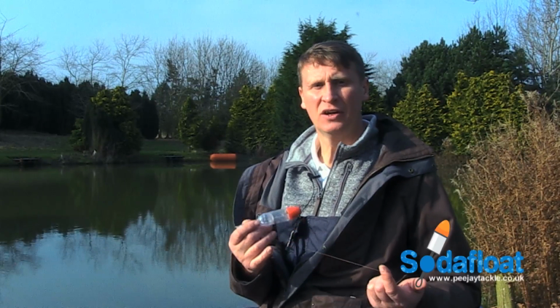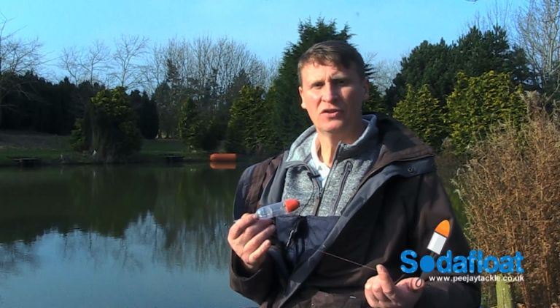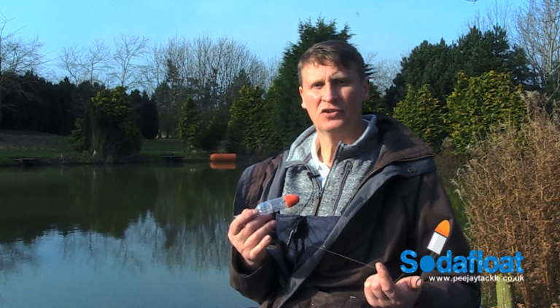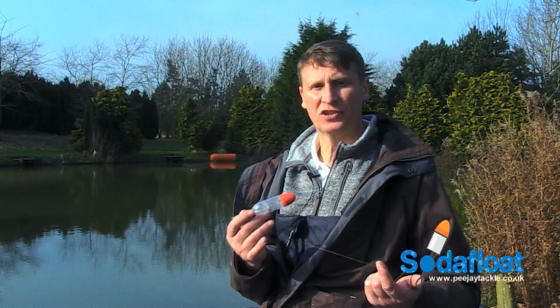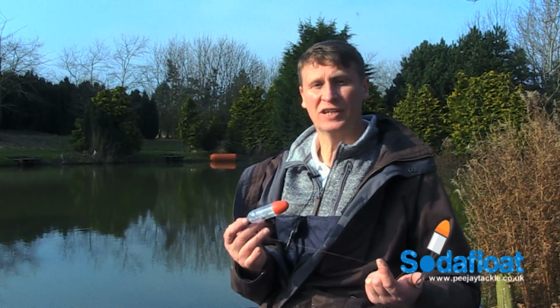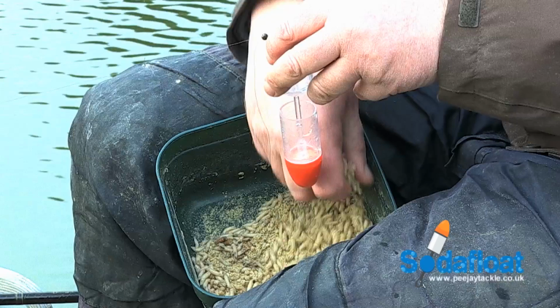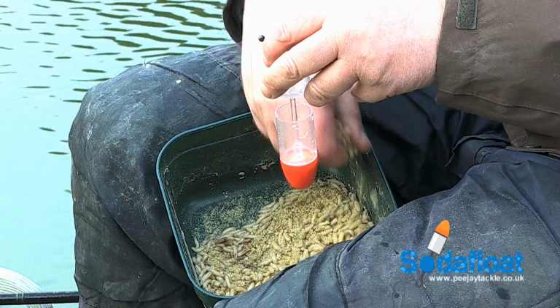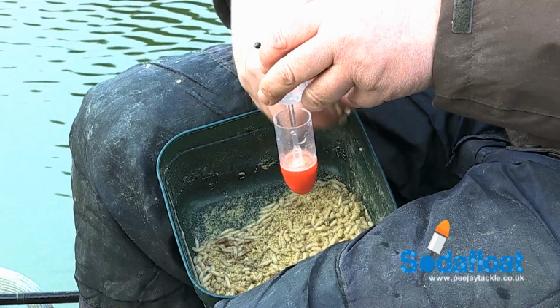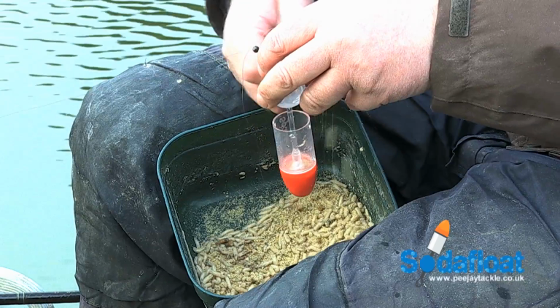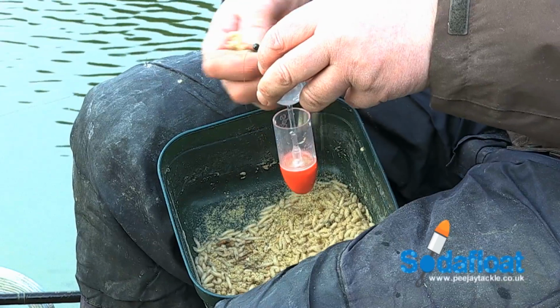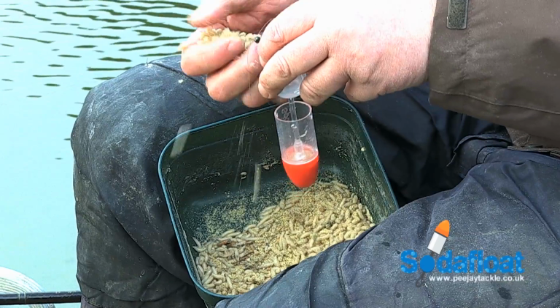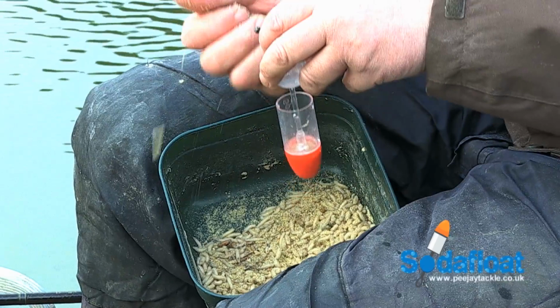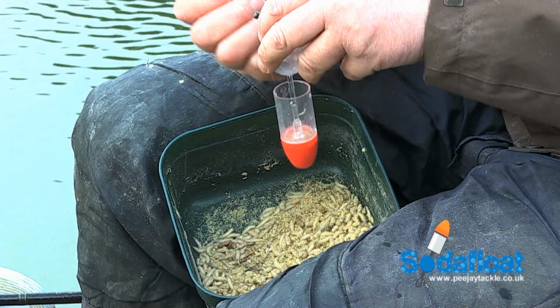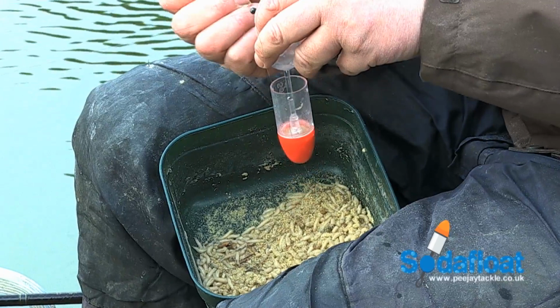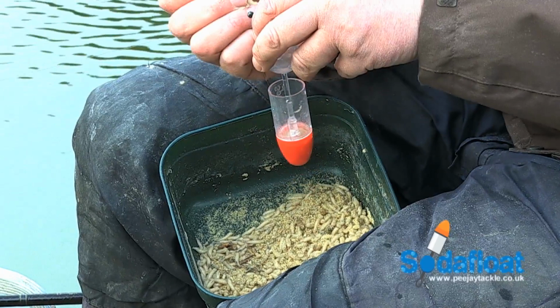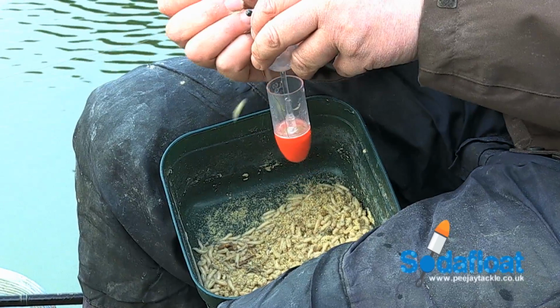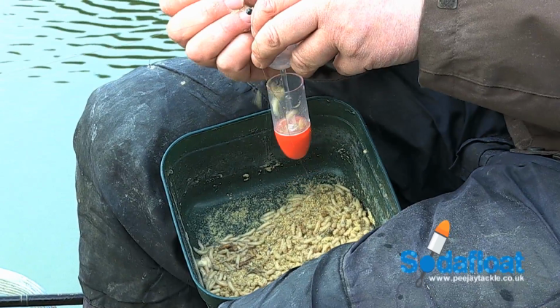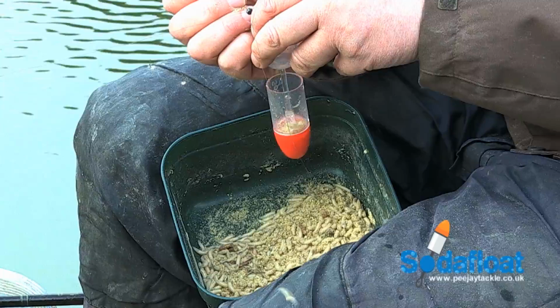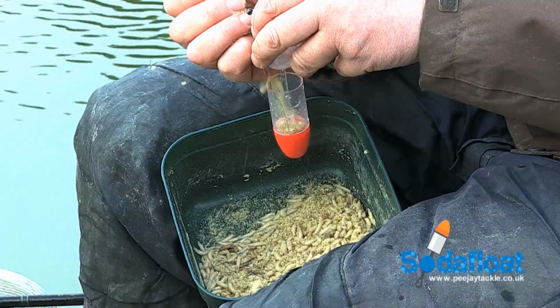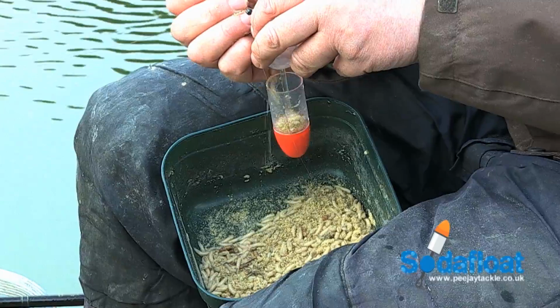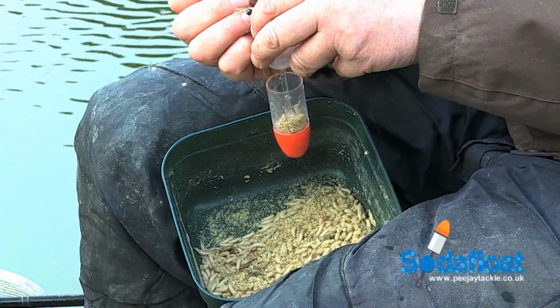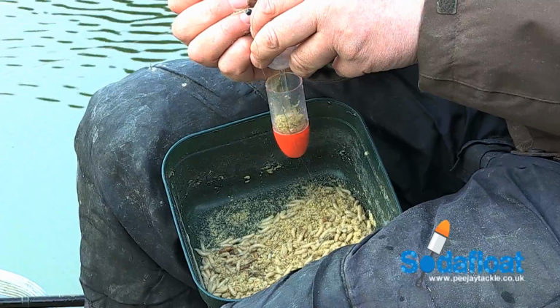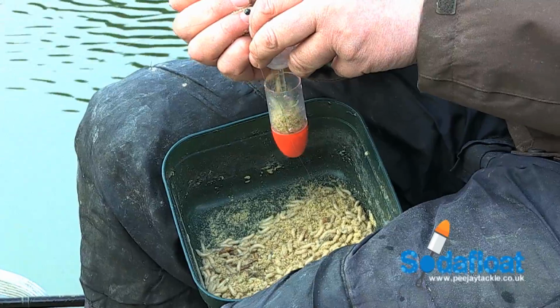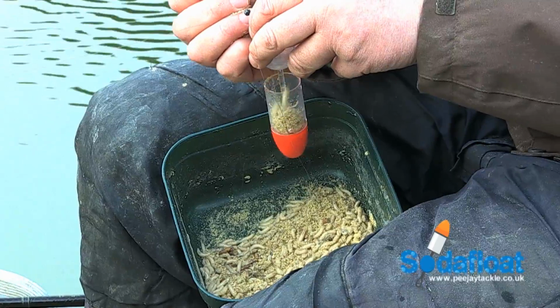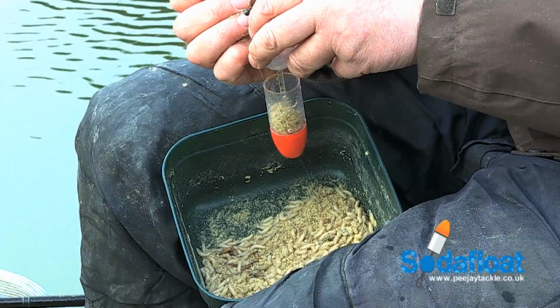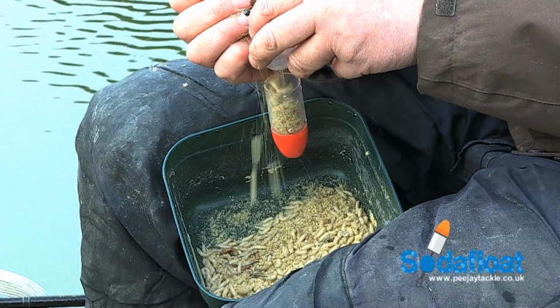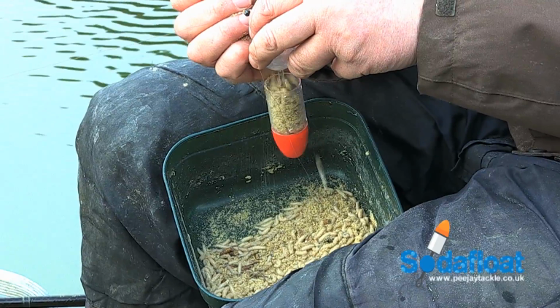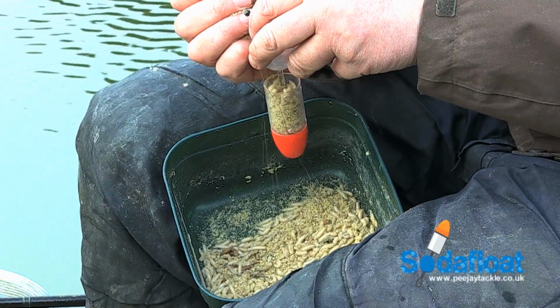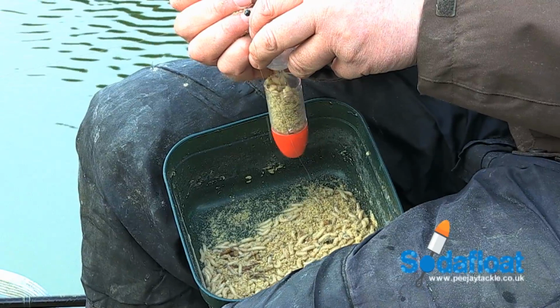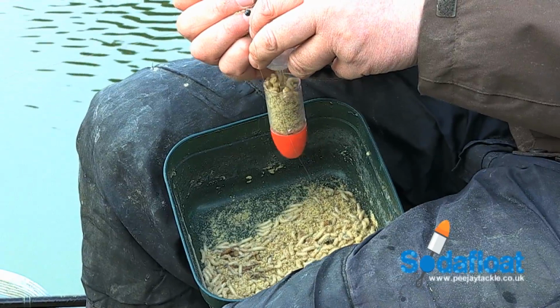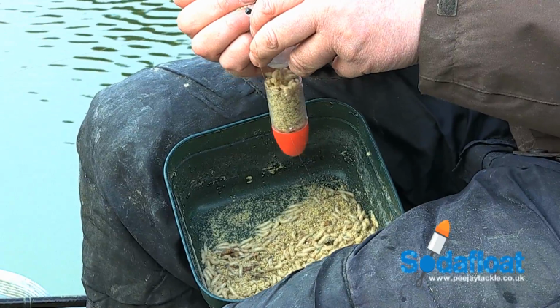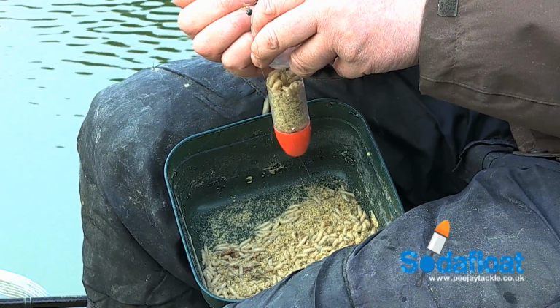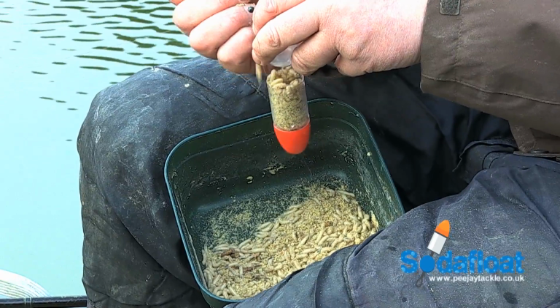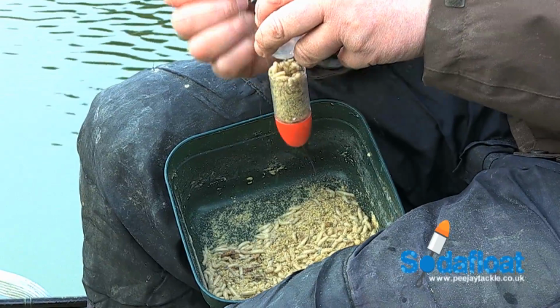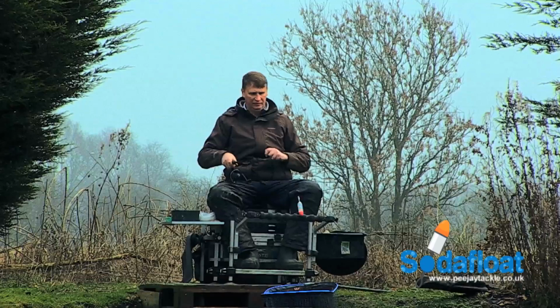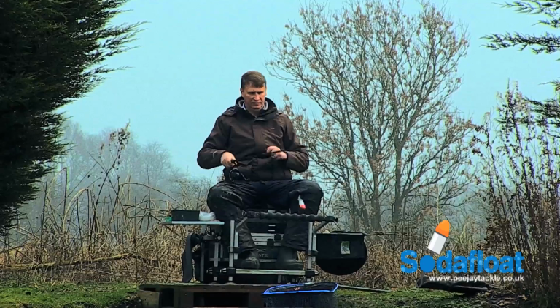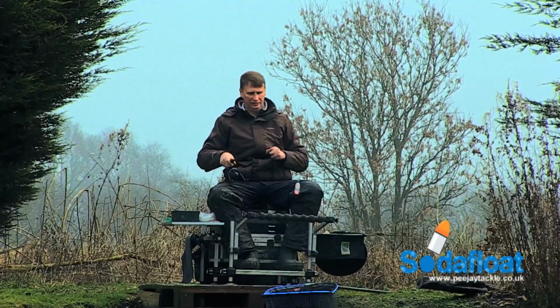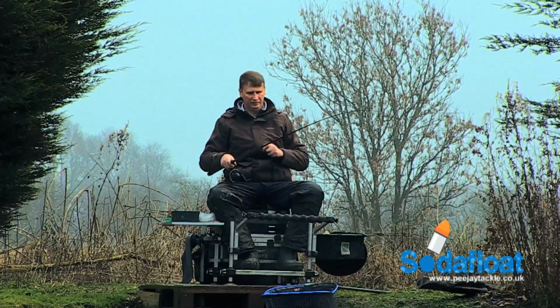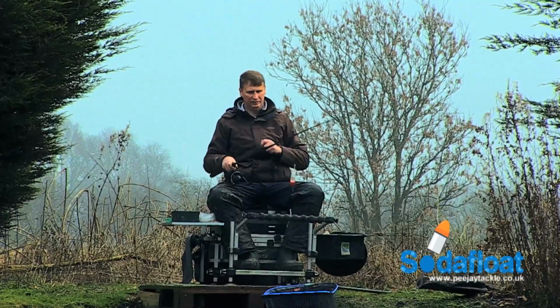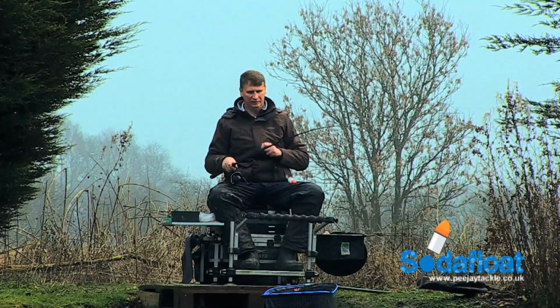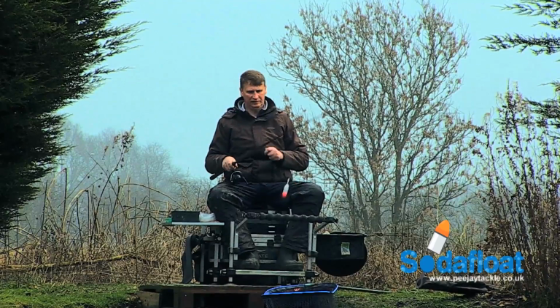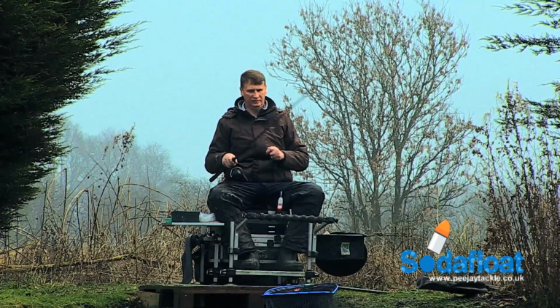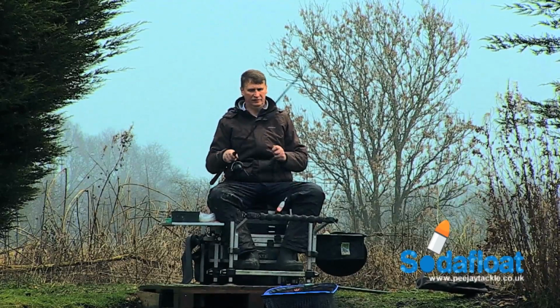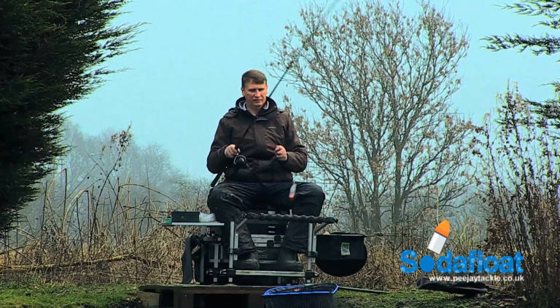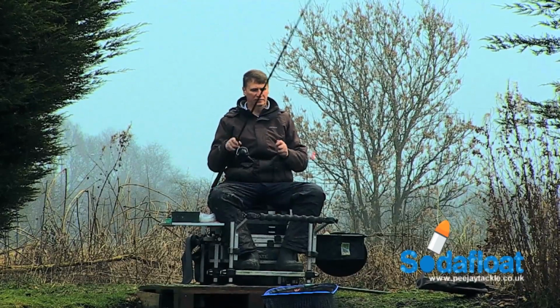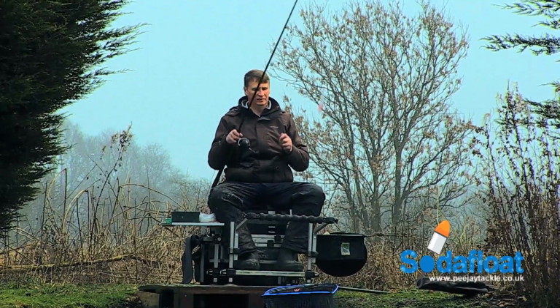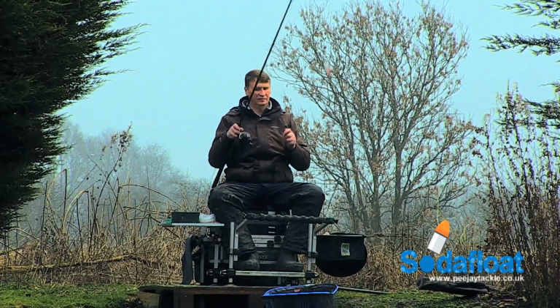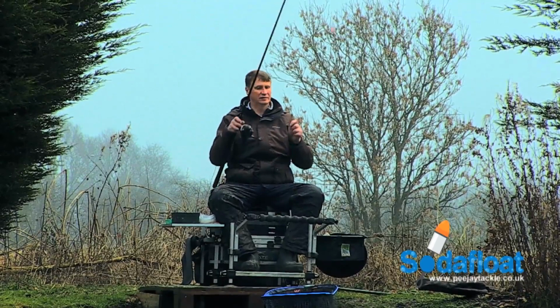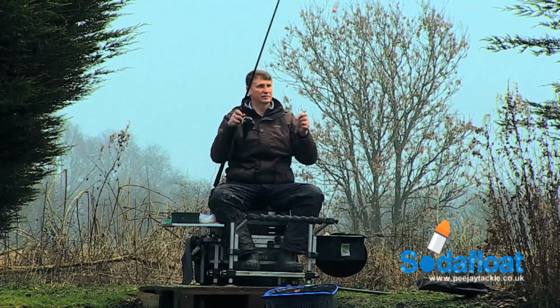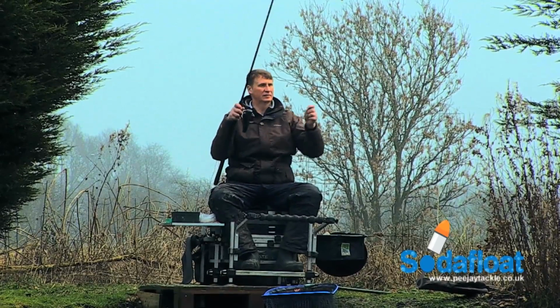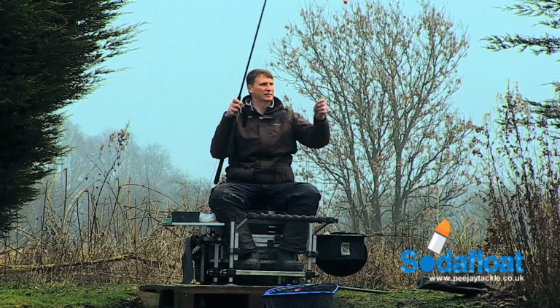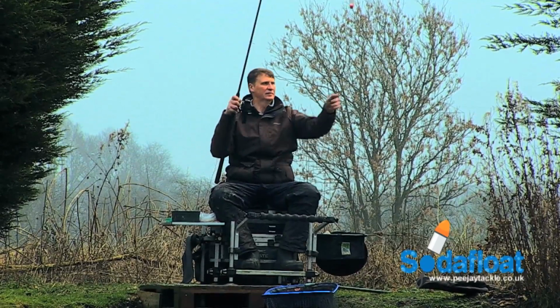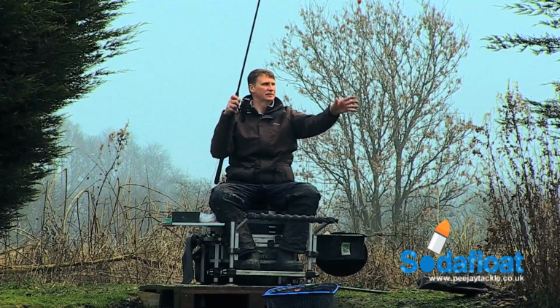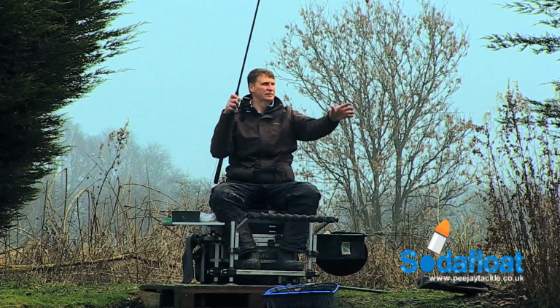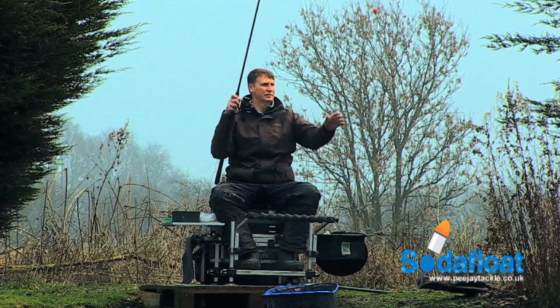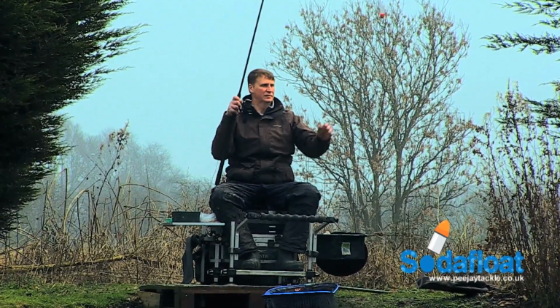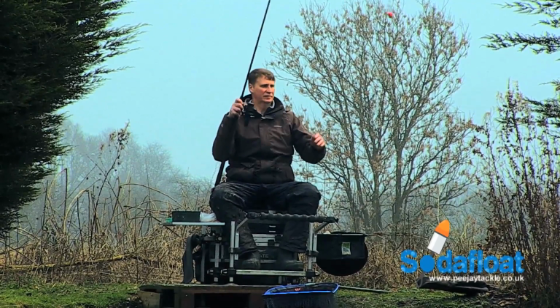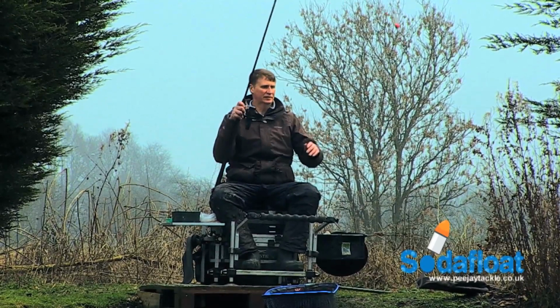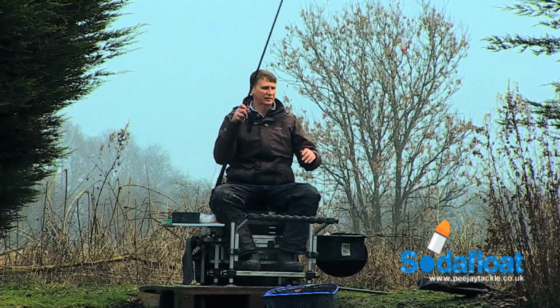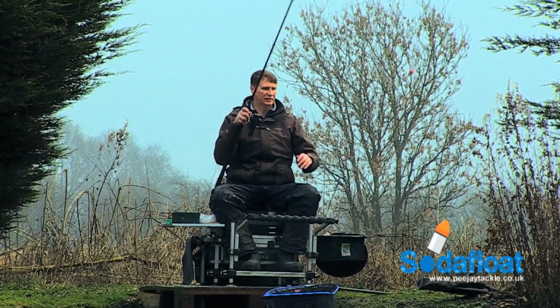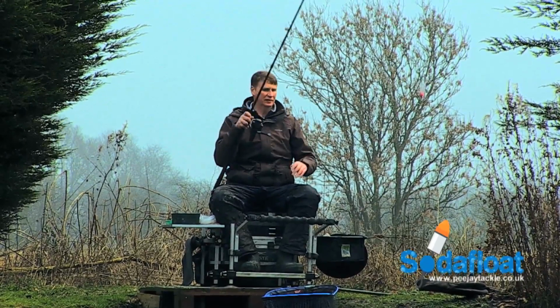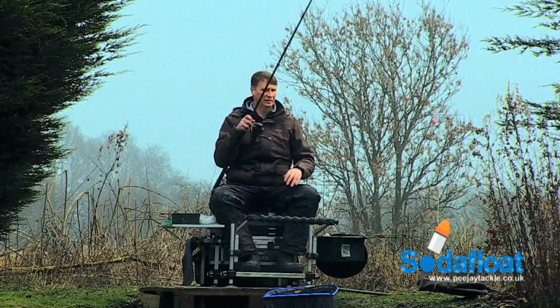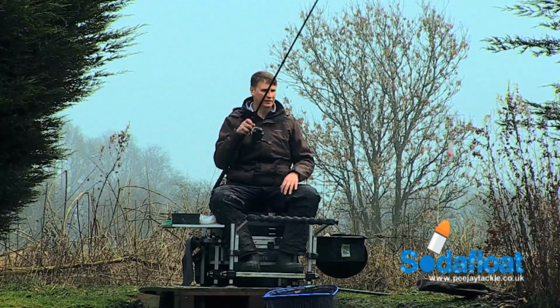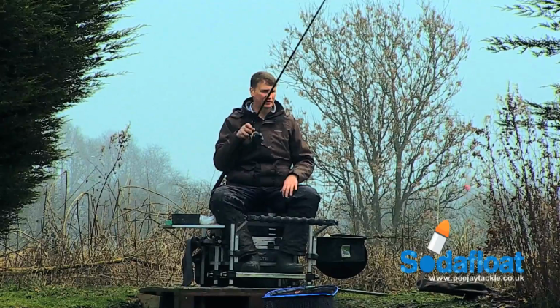Just take the soda float and put any bait you want into the bait housing. So now we're ready to cast out and hopefully catch a fish.